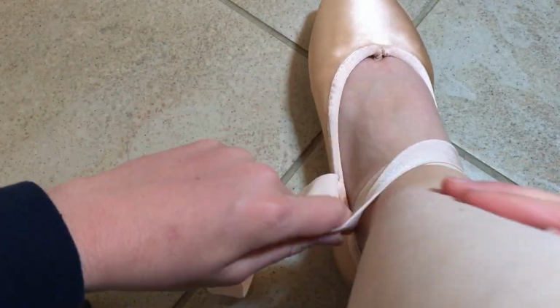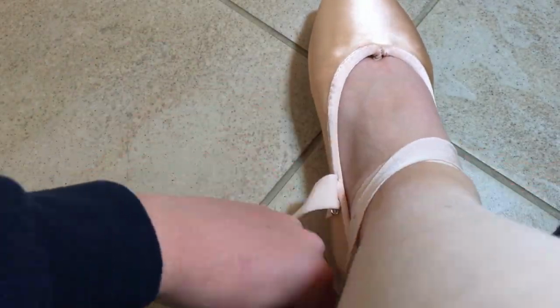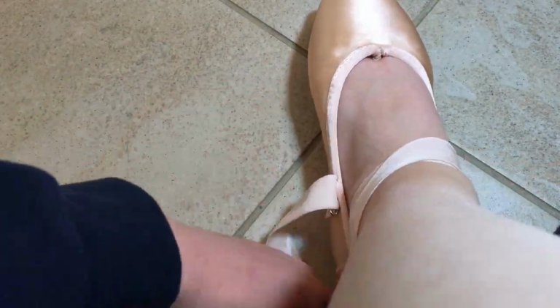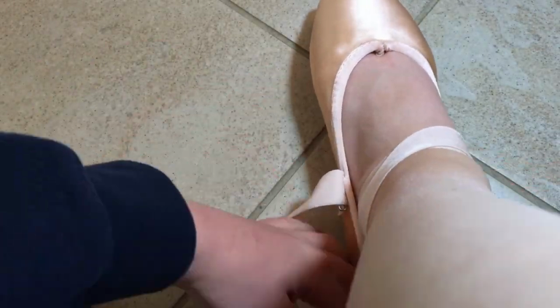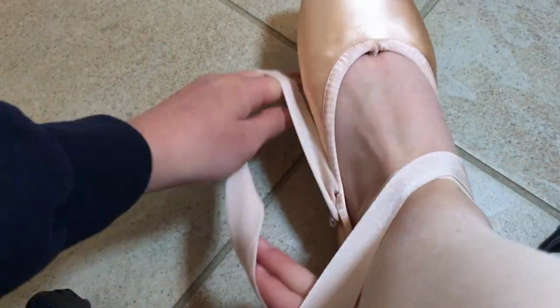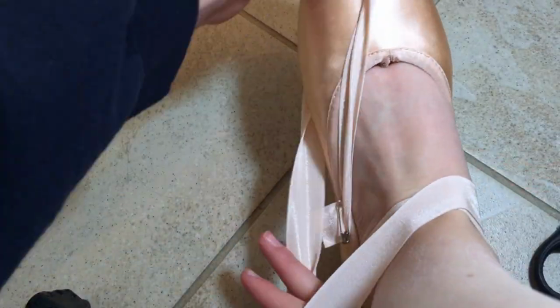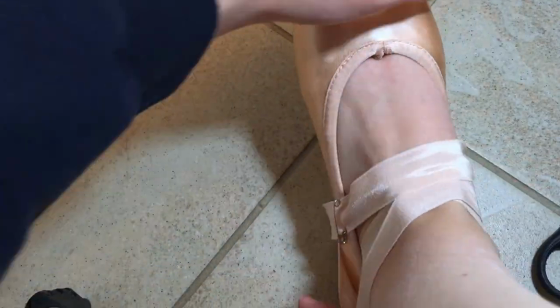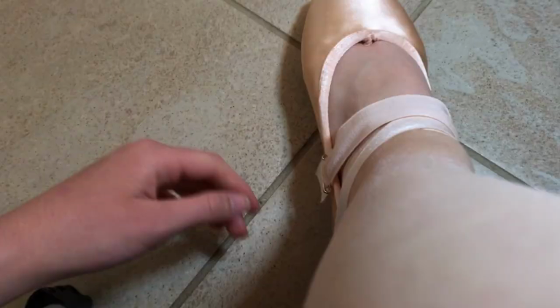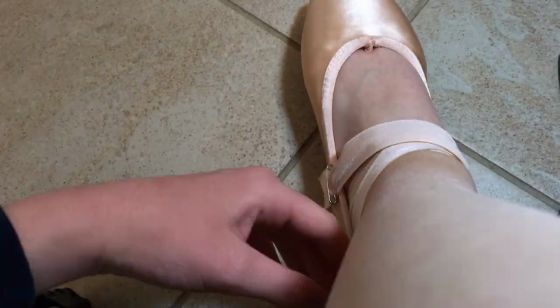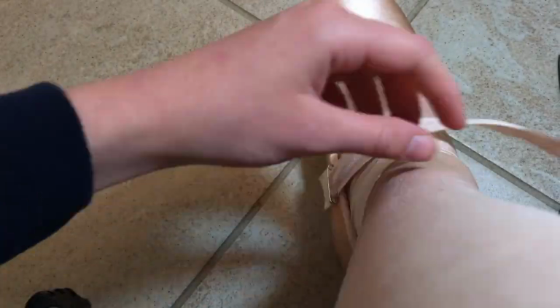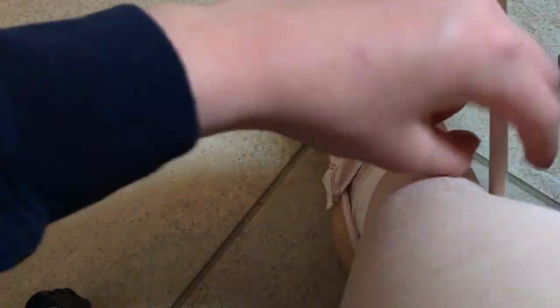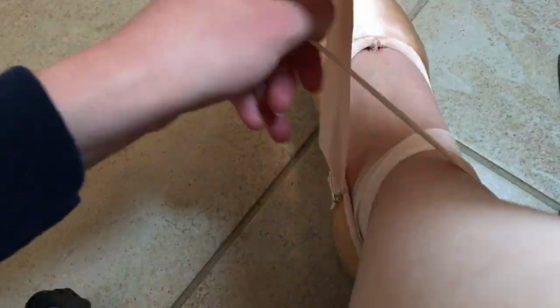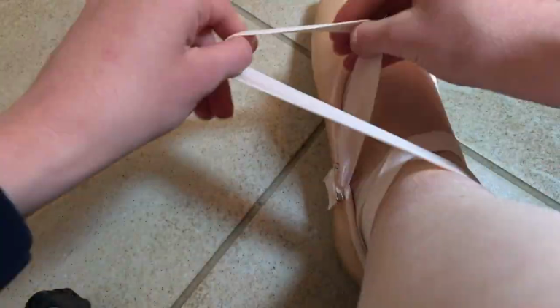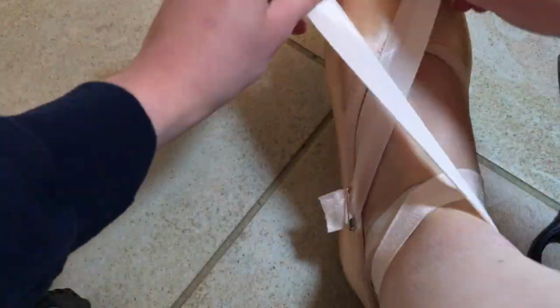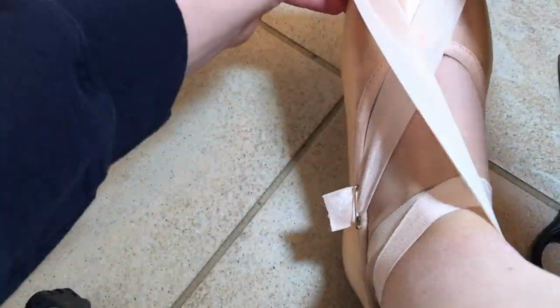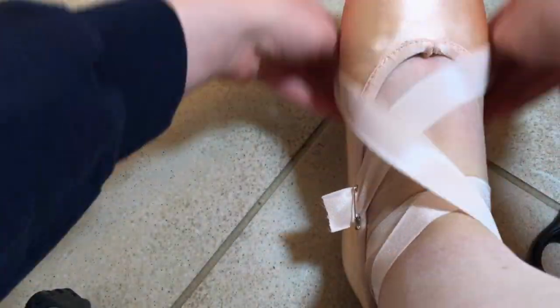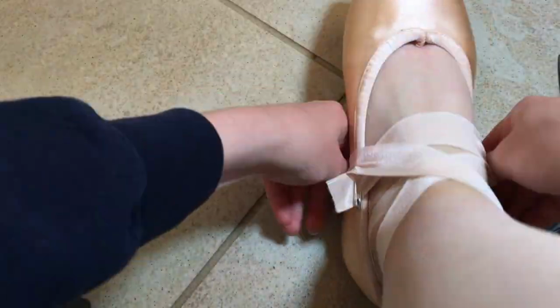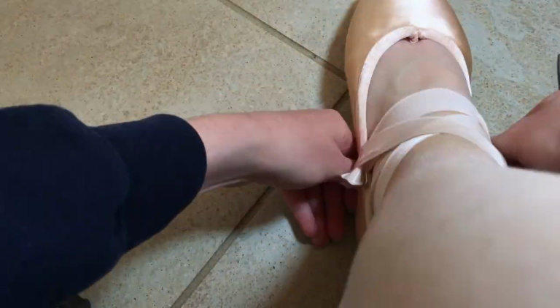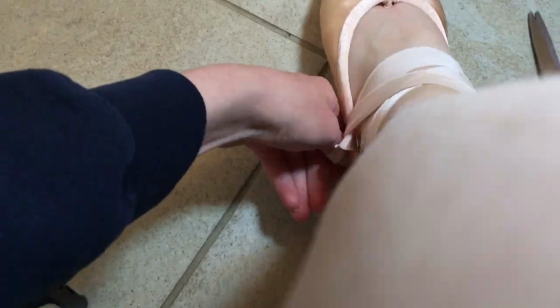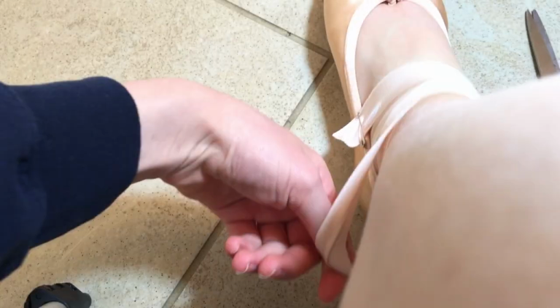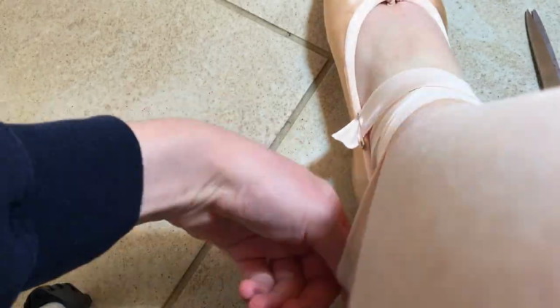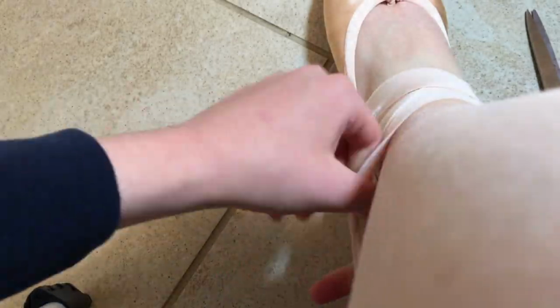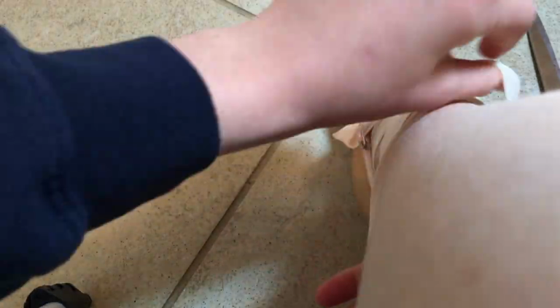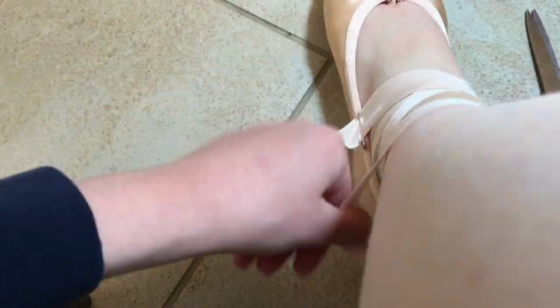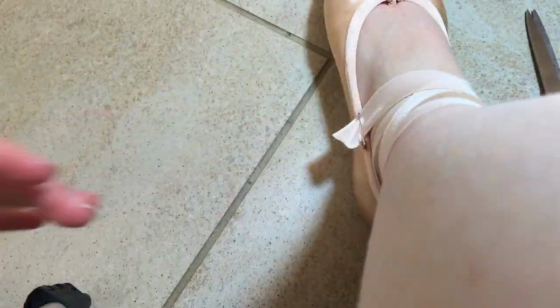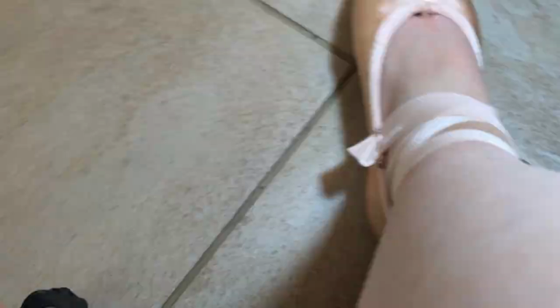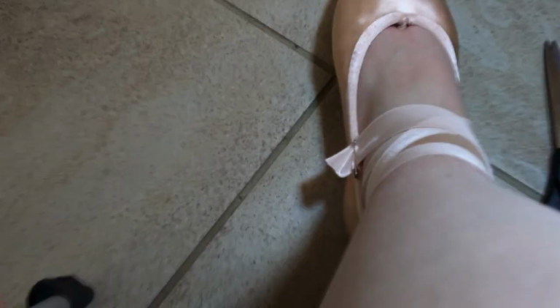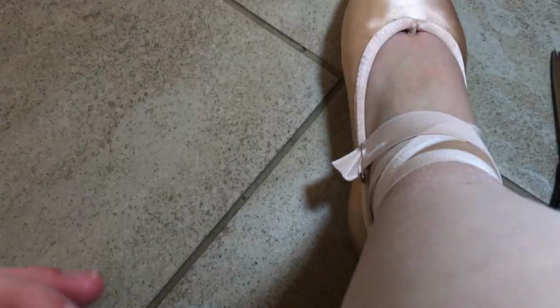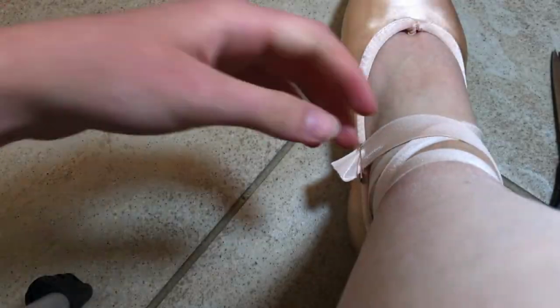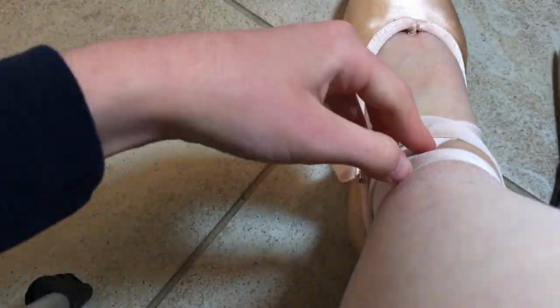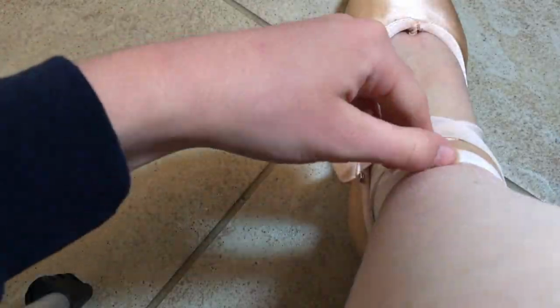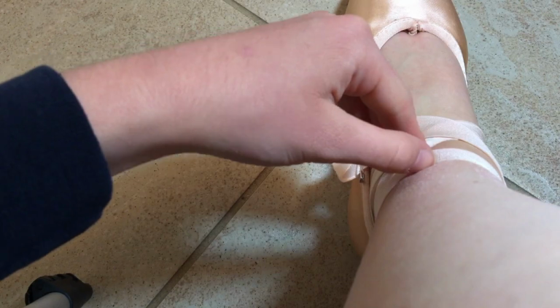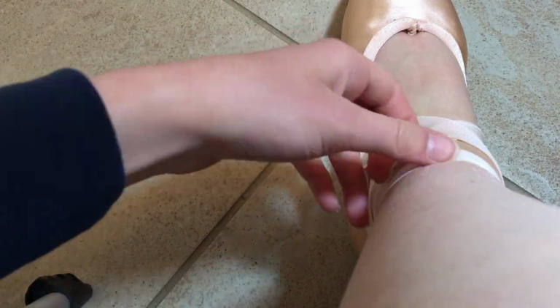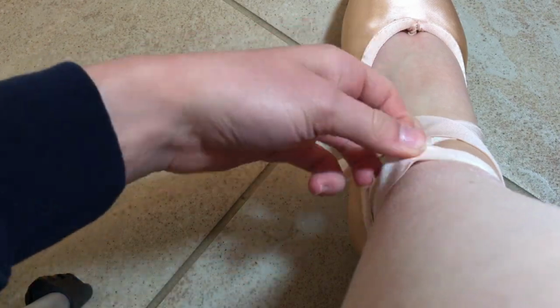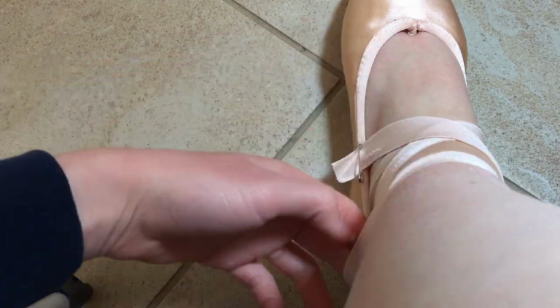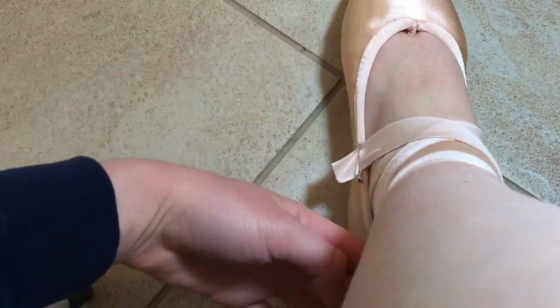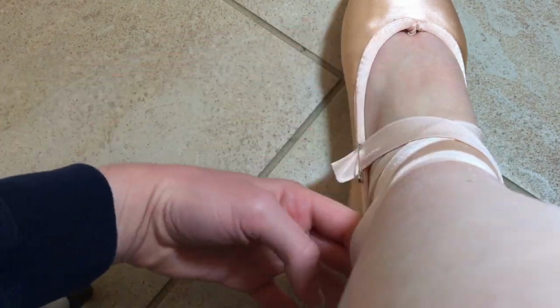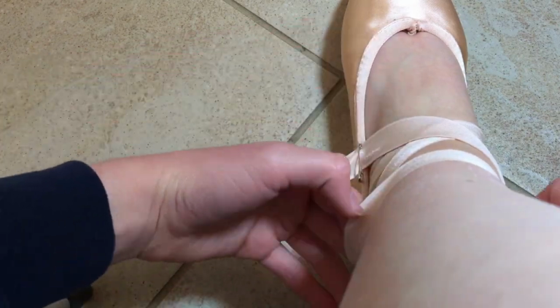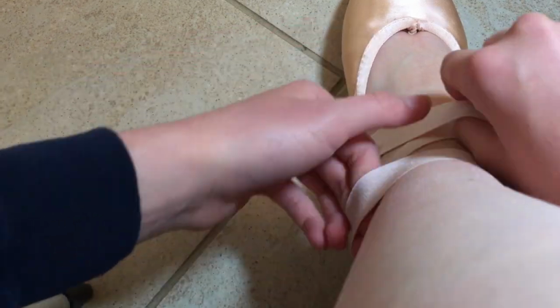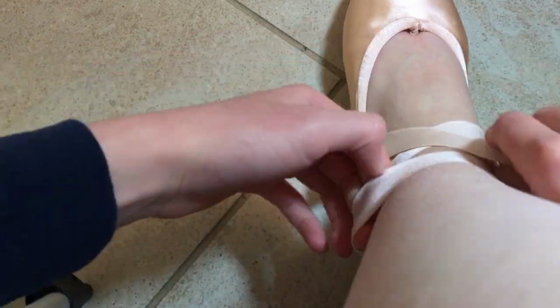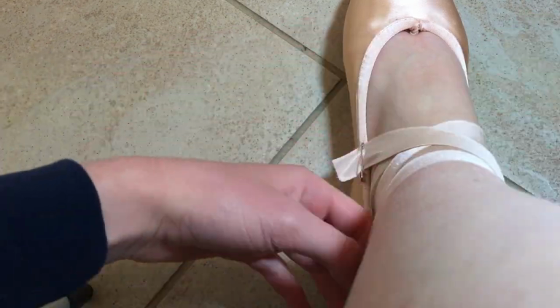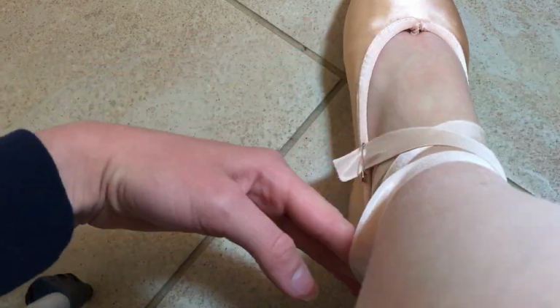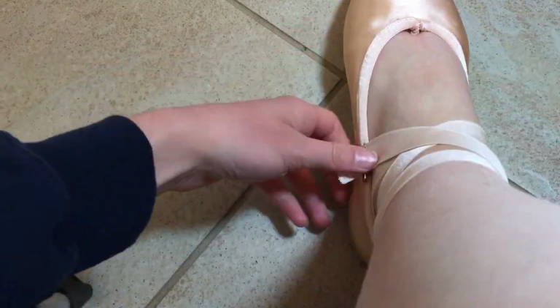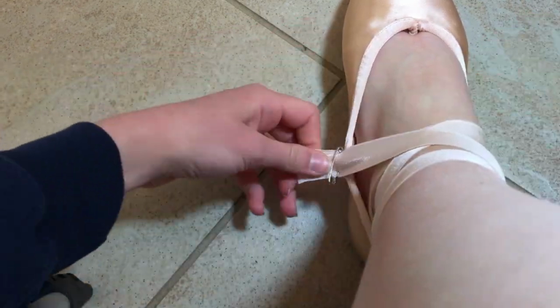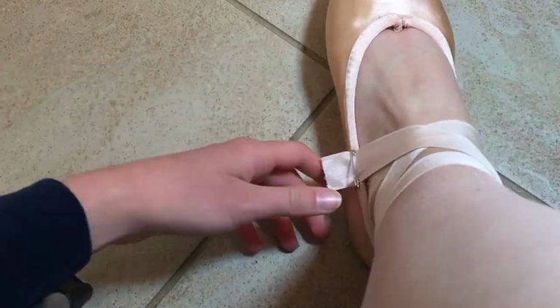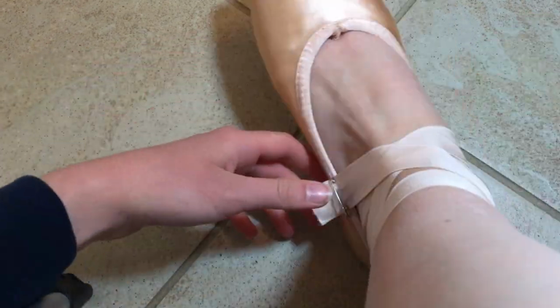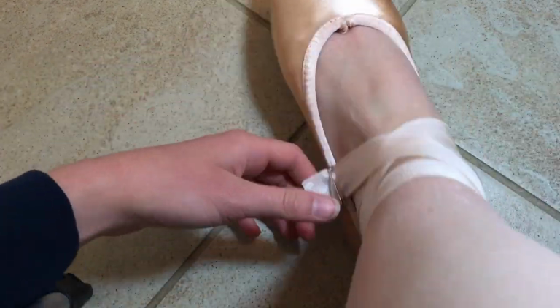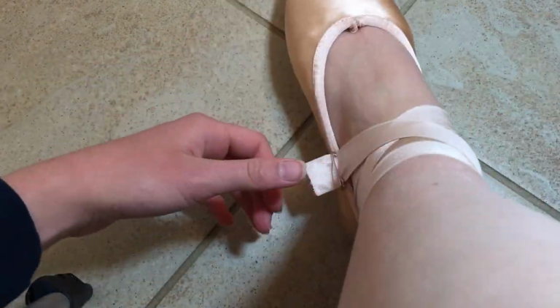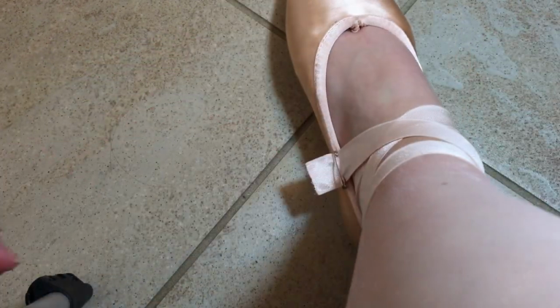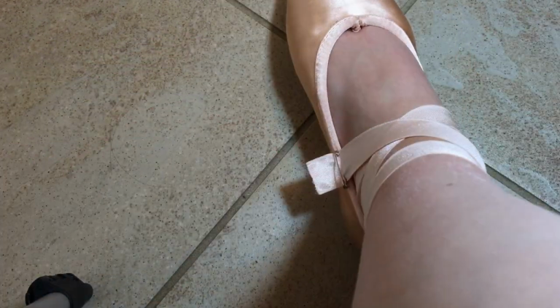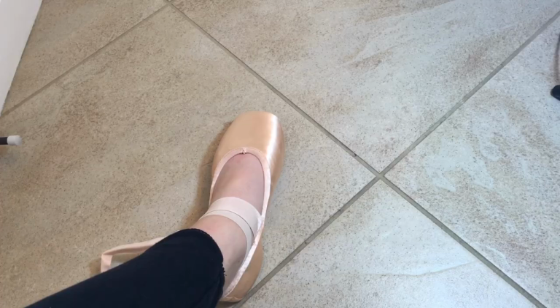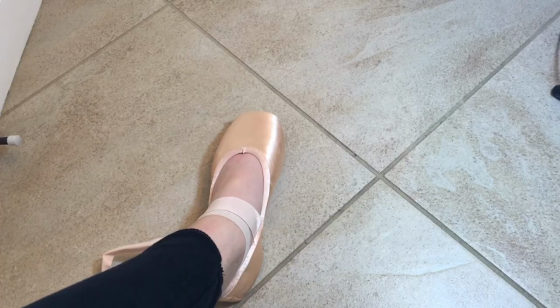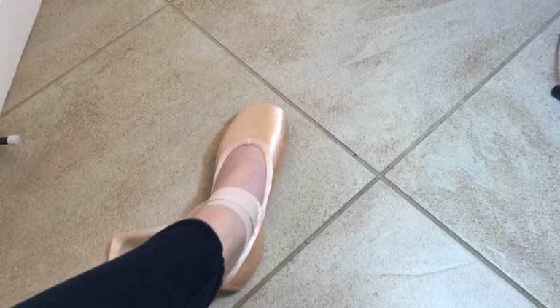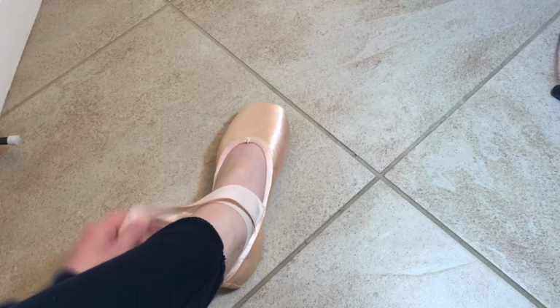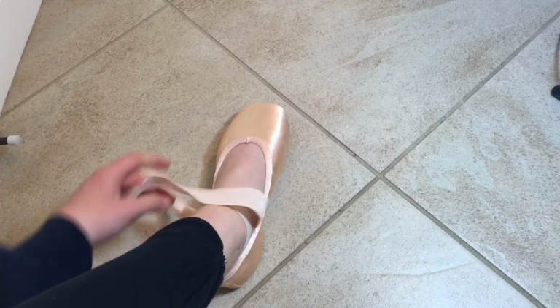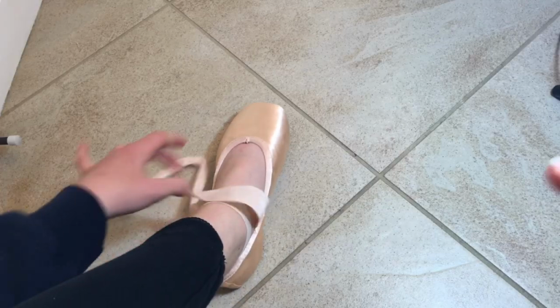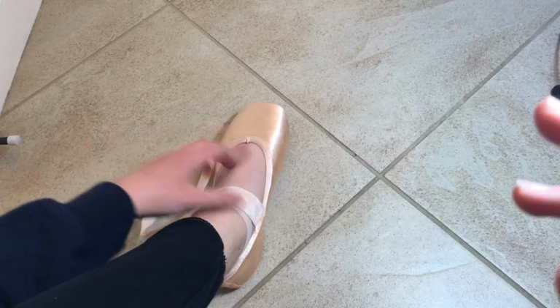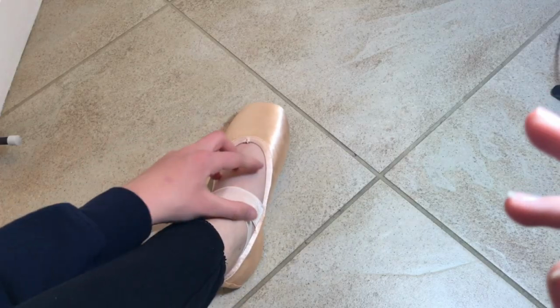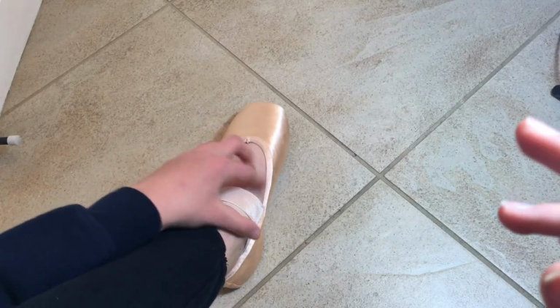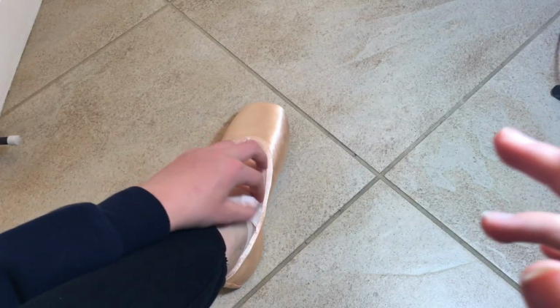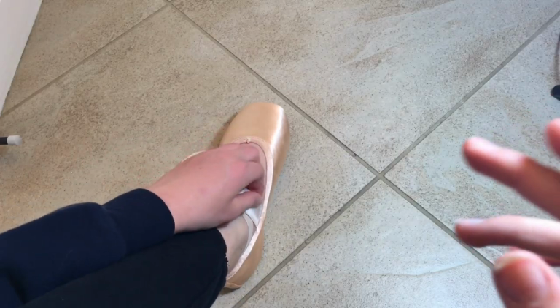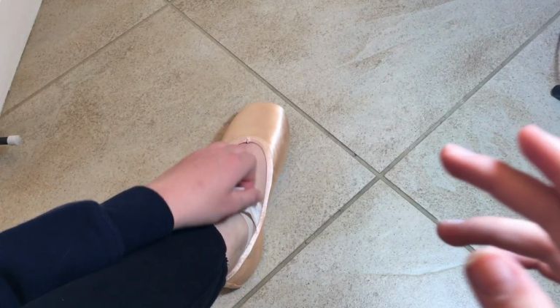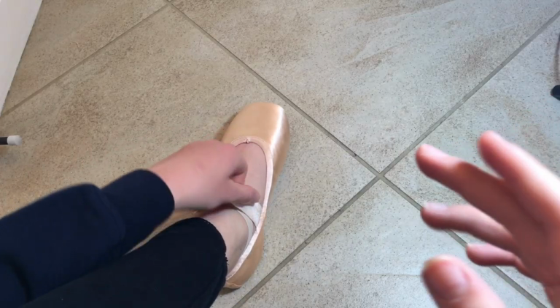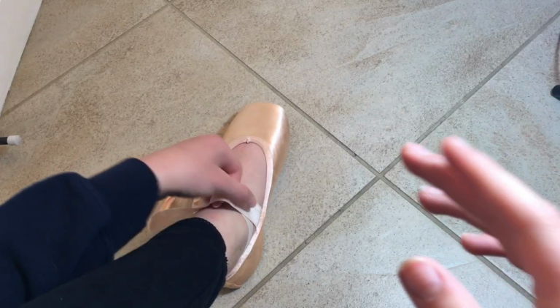After you've sewn one side, put the shoe on to make sure nothing went wrong. If you're all good, do the same thing on the other side. After that, you're done!